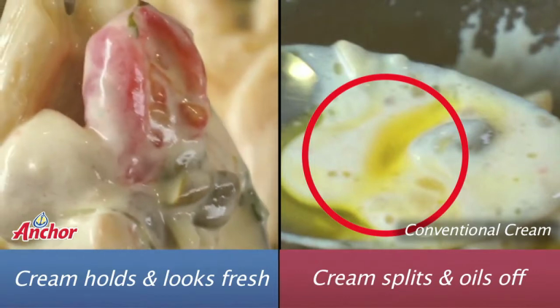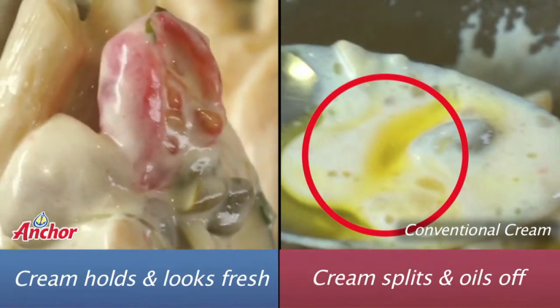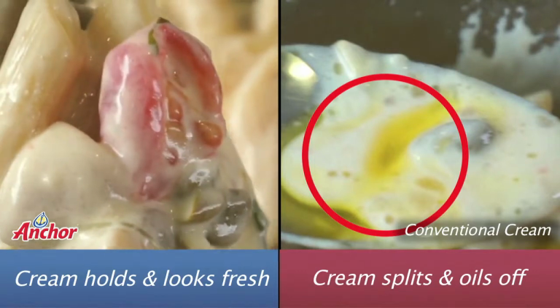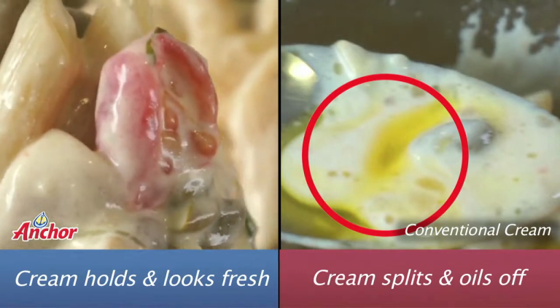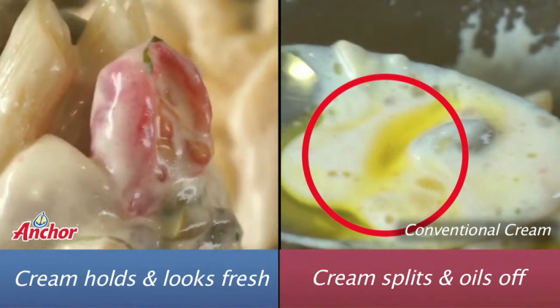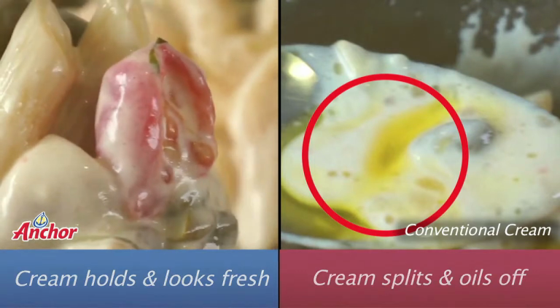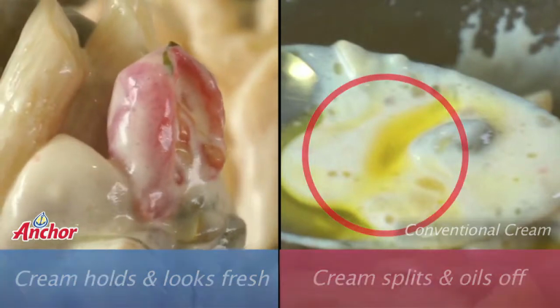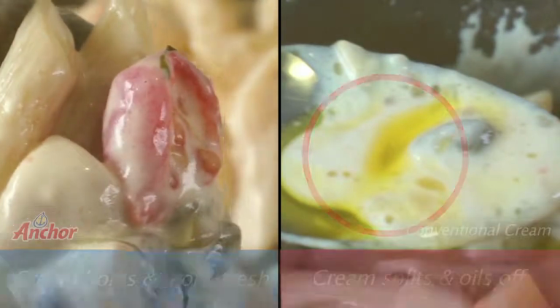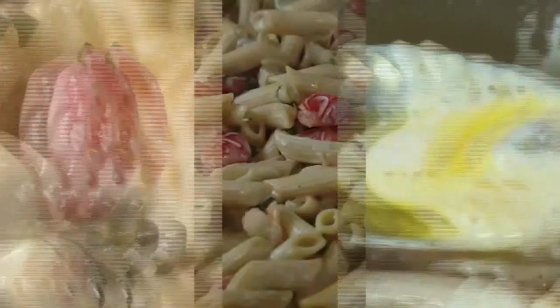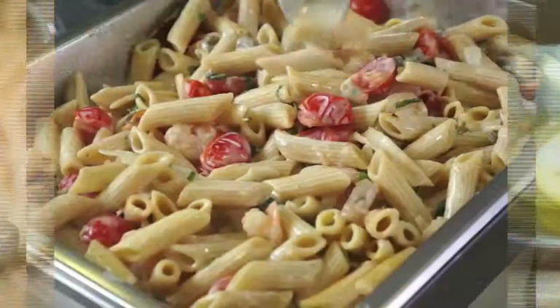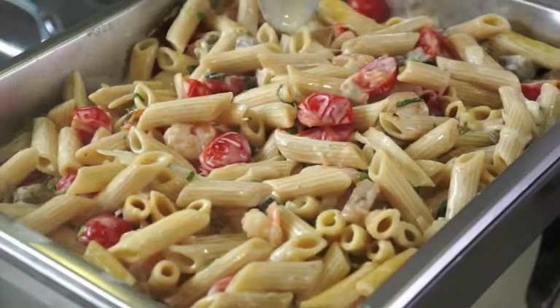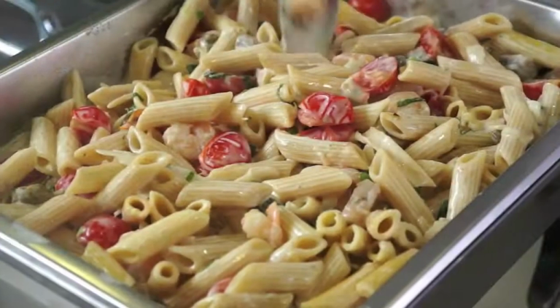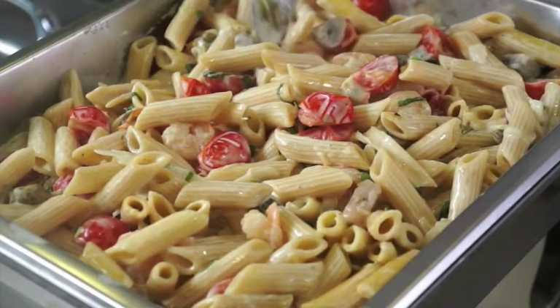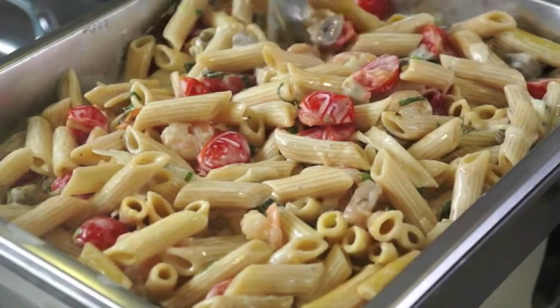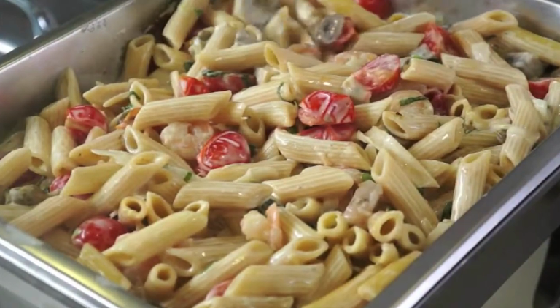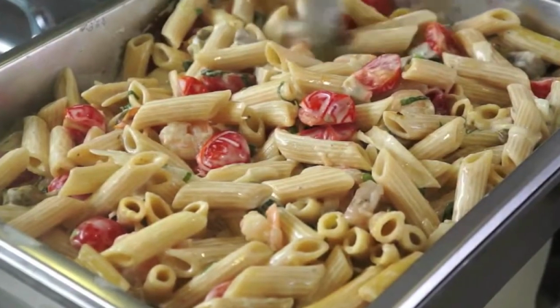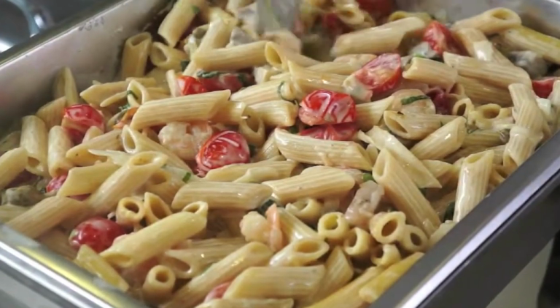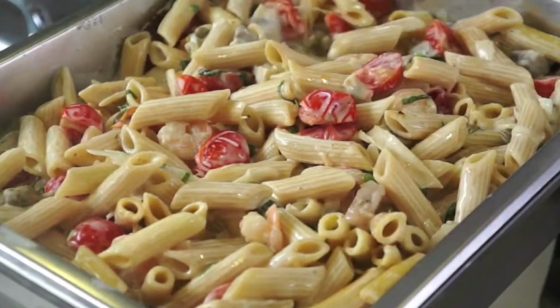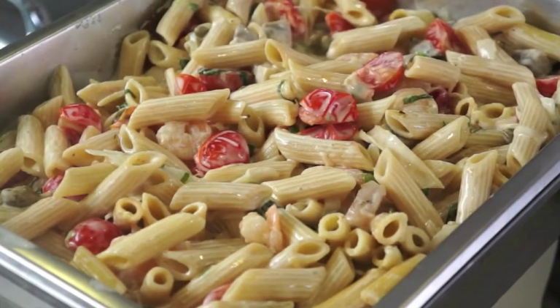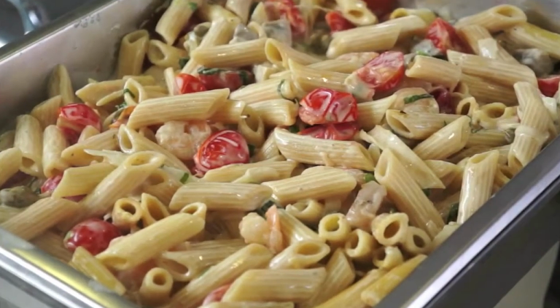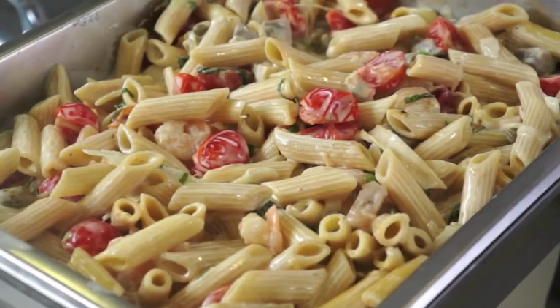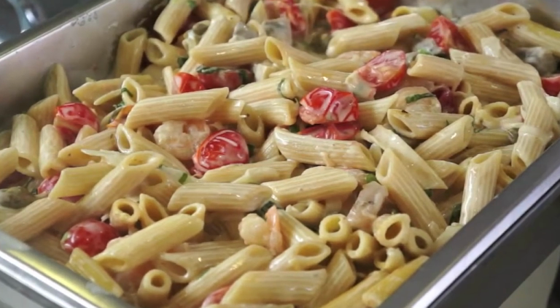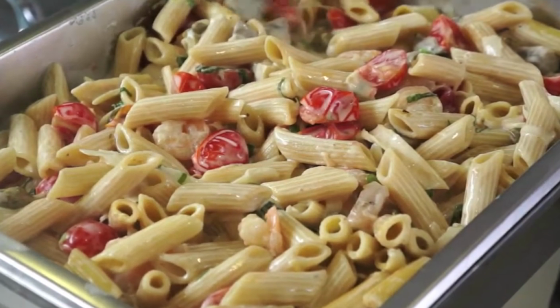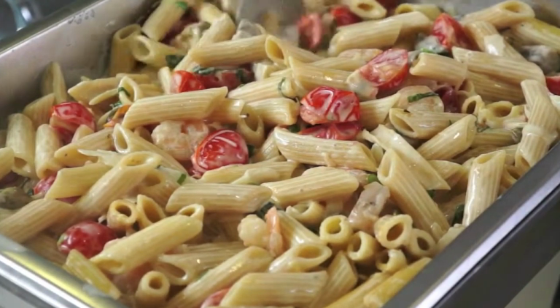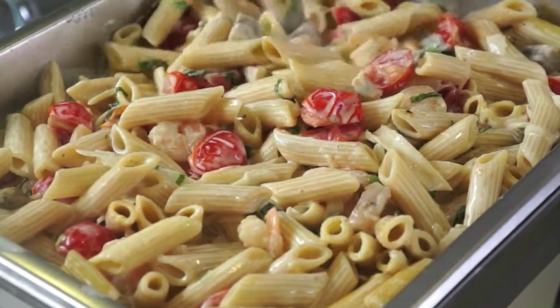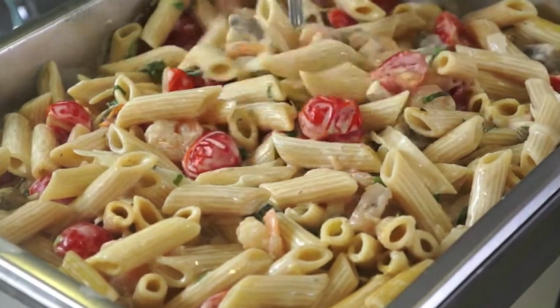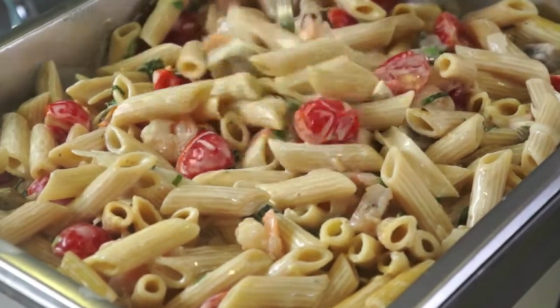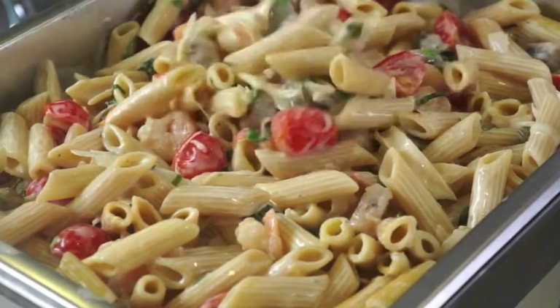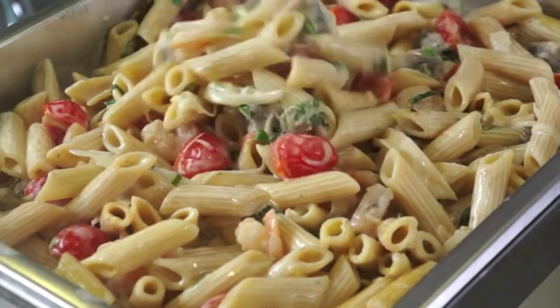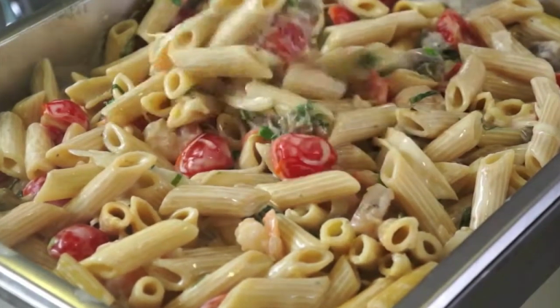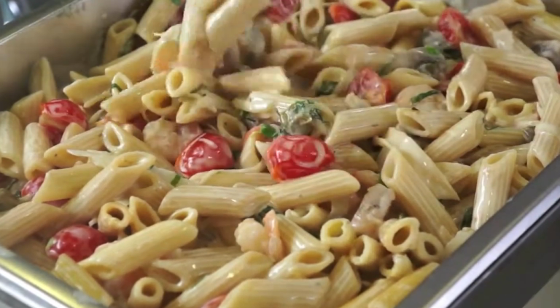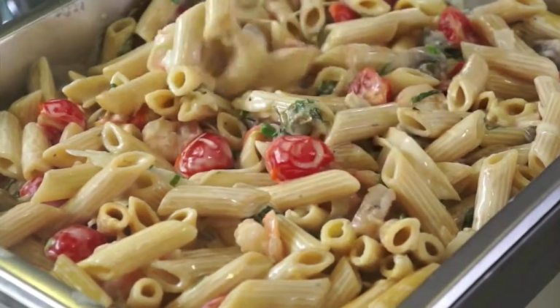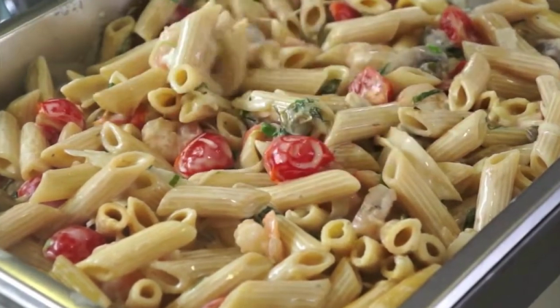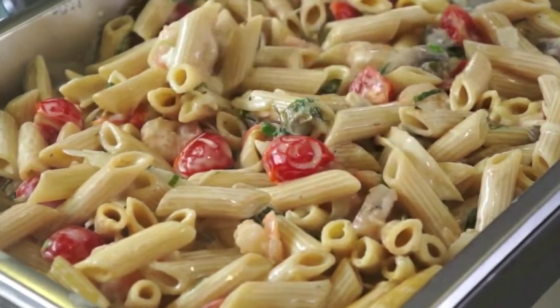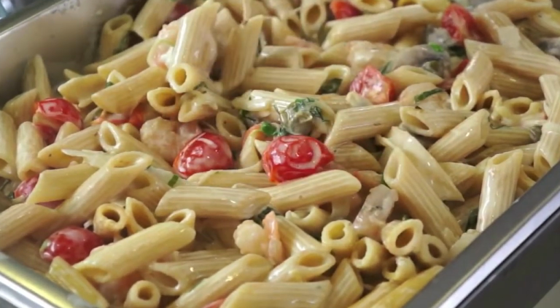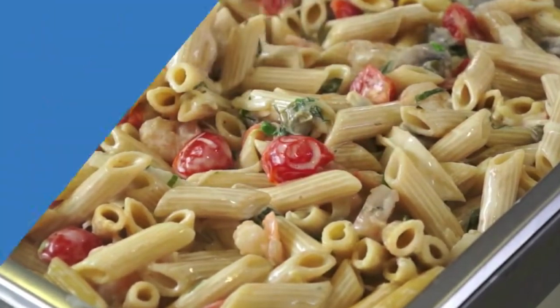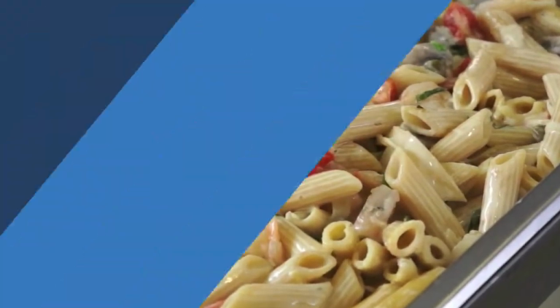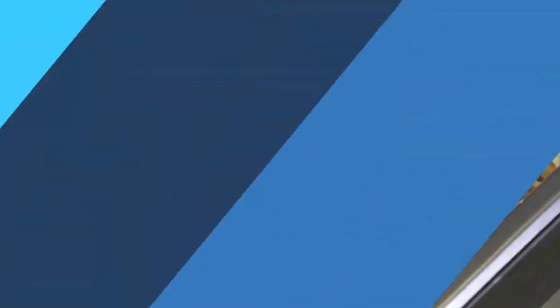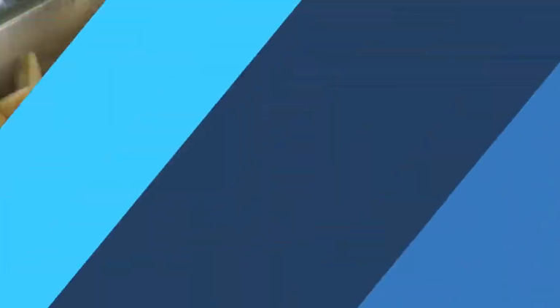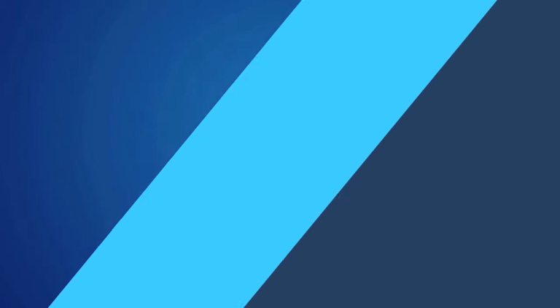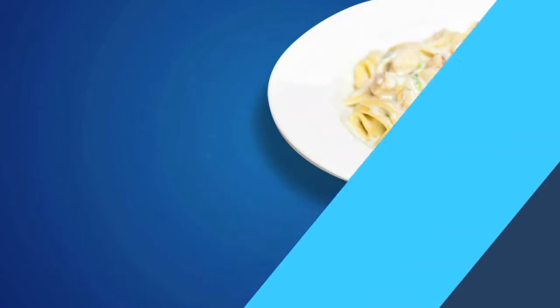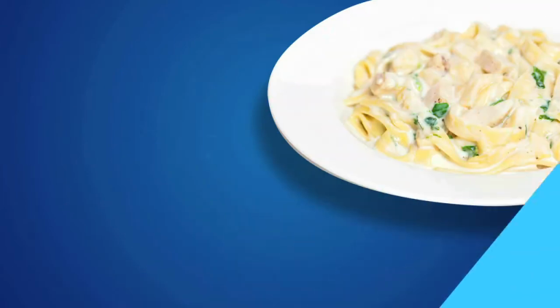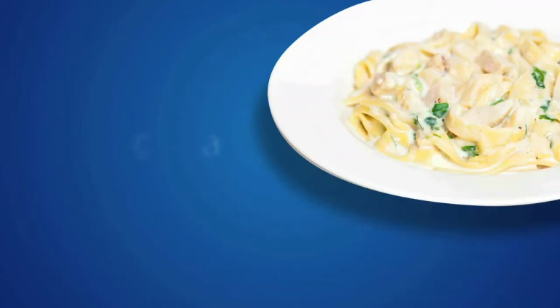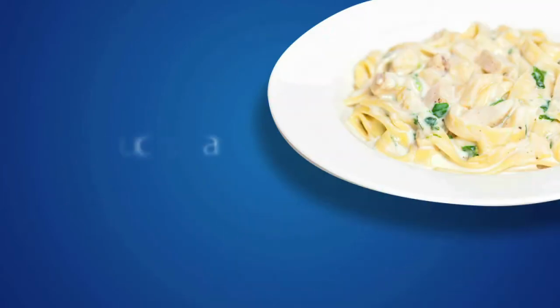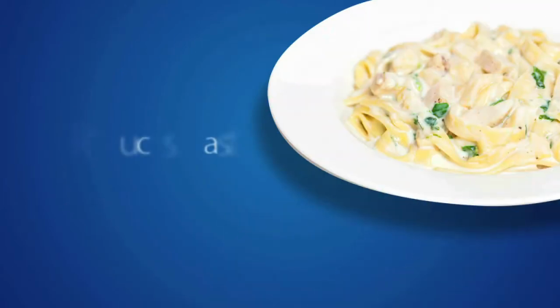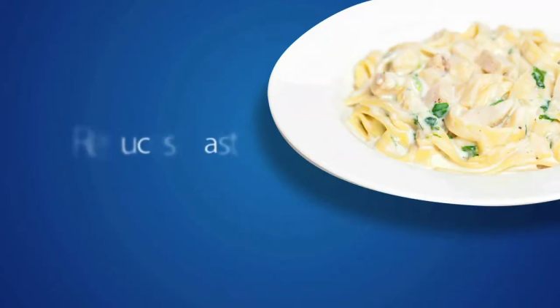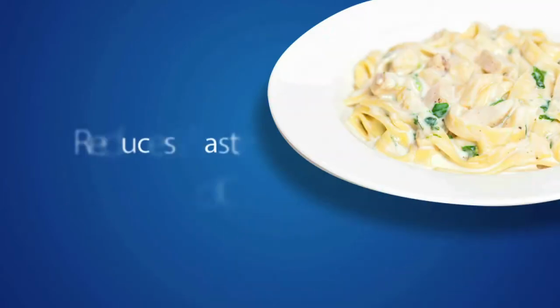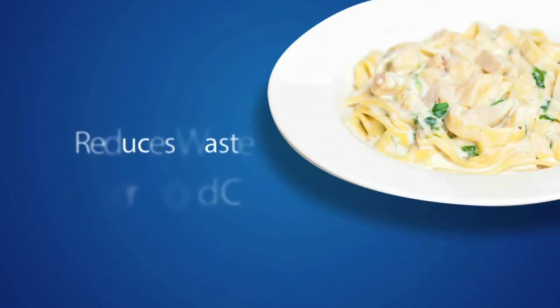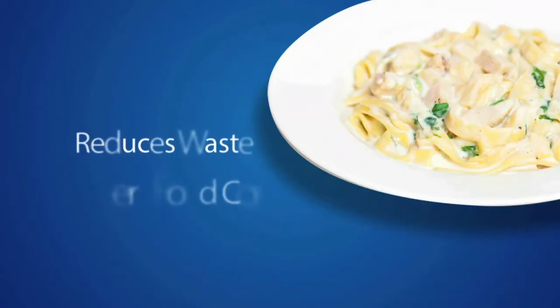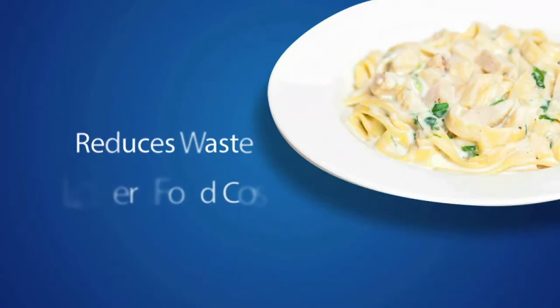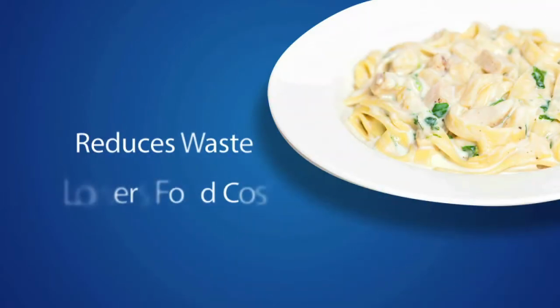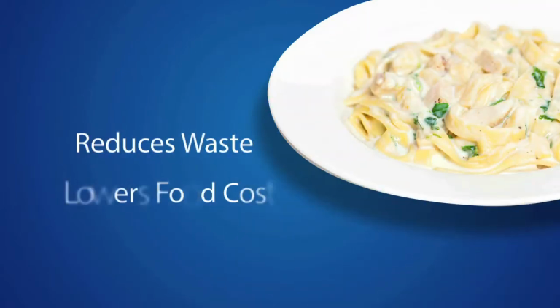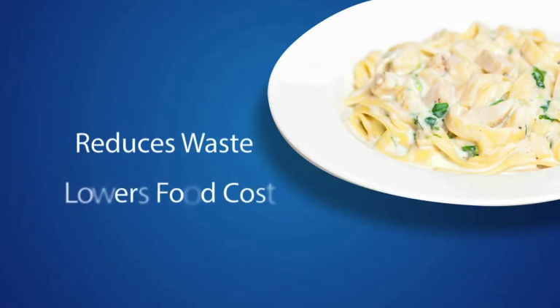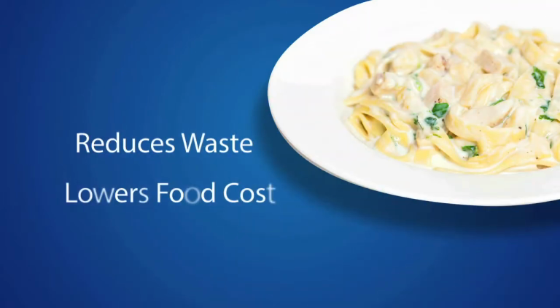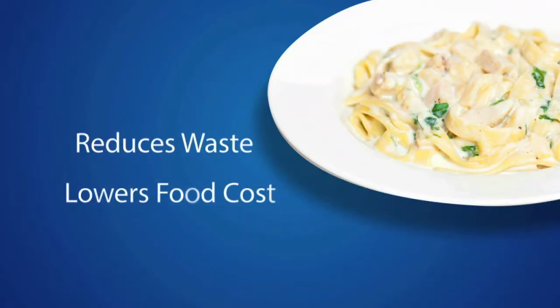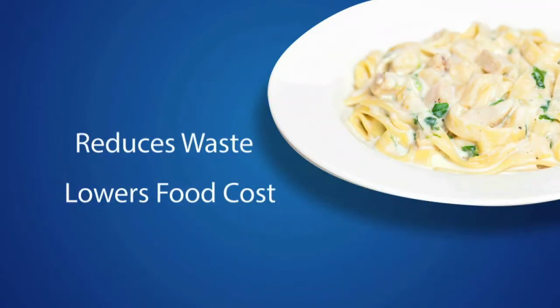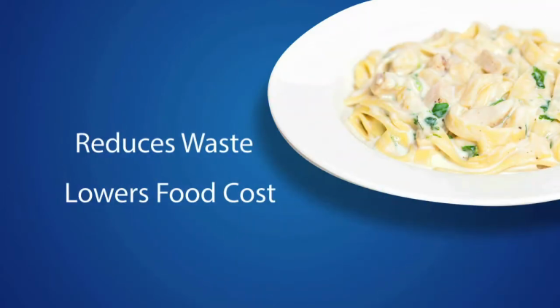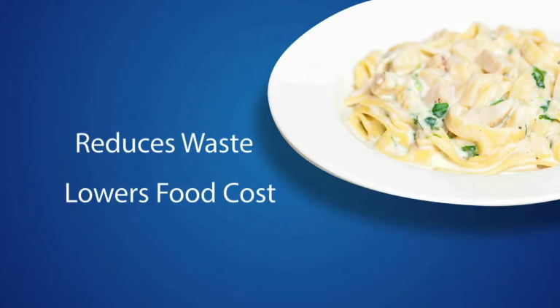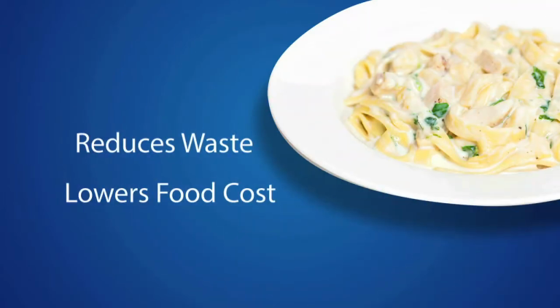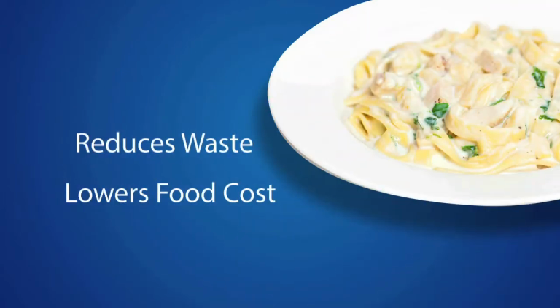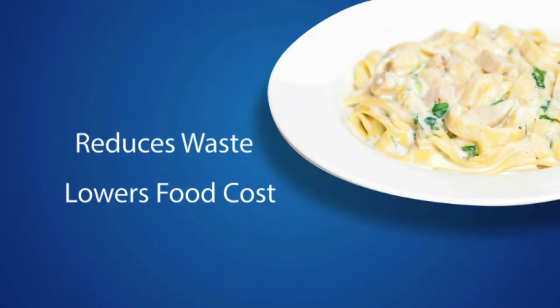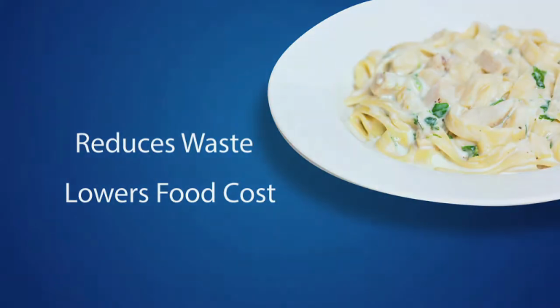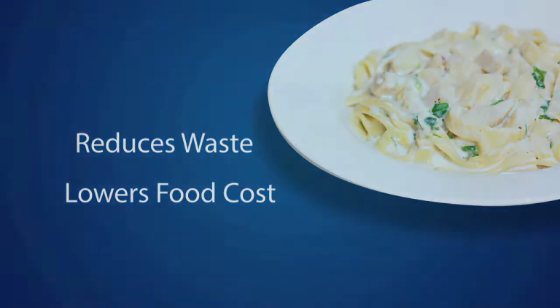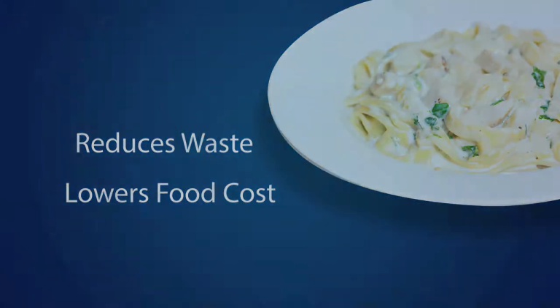Anchor Chef's Cooking Cream is a high-quality ingredient that stands the test of time, reducing waste and lowering food costs.